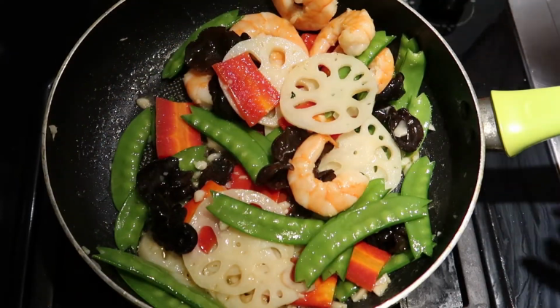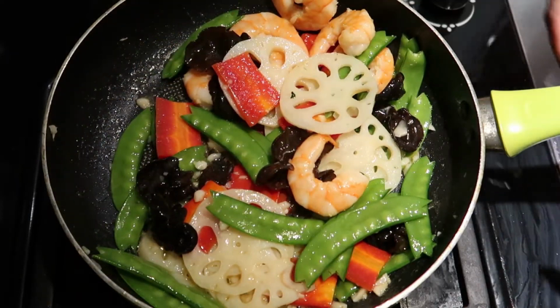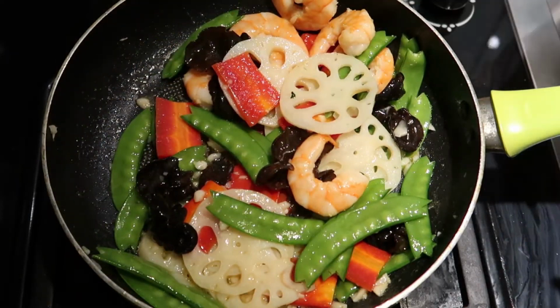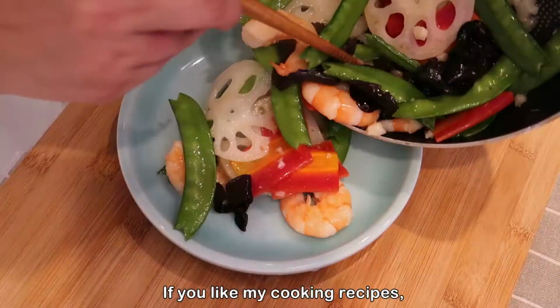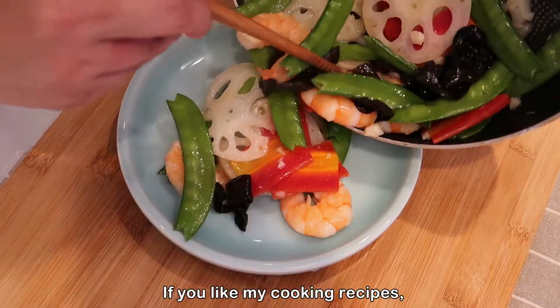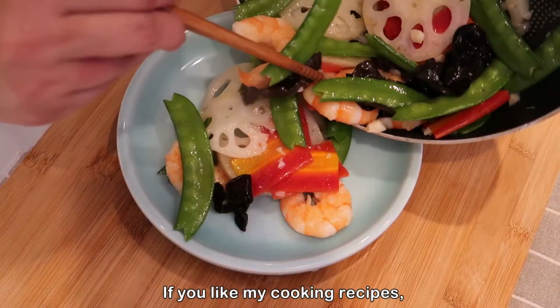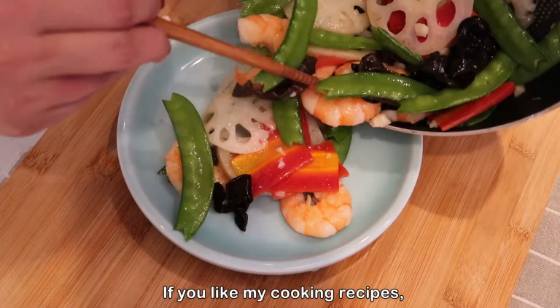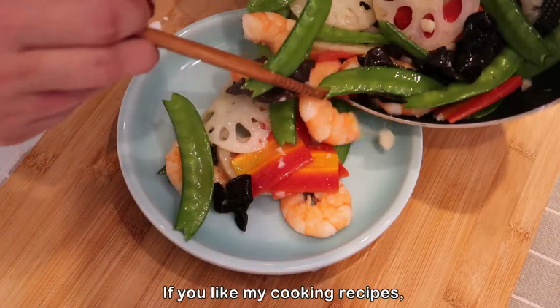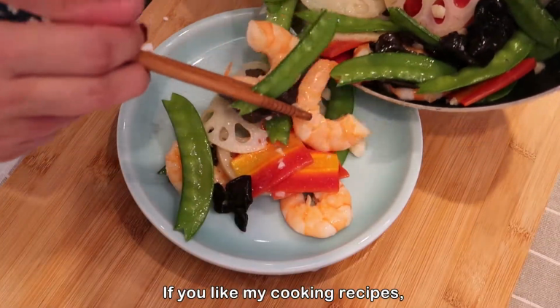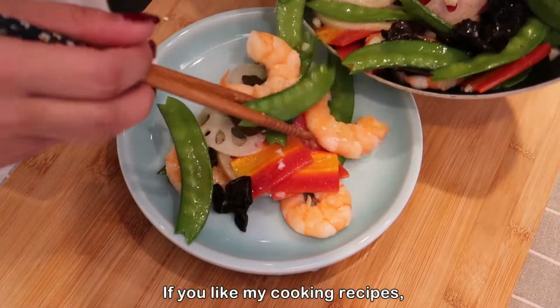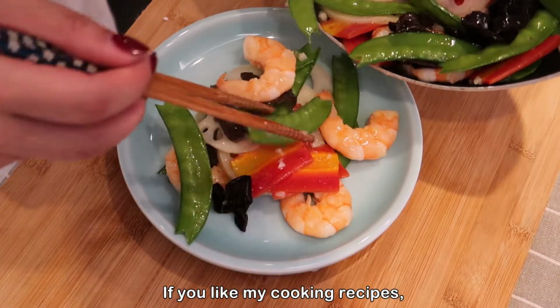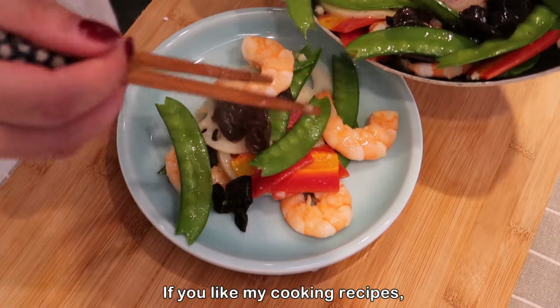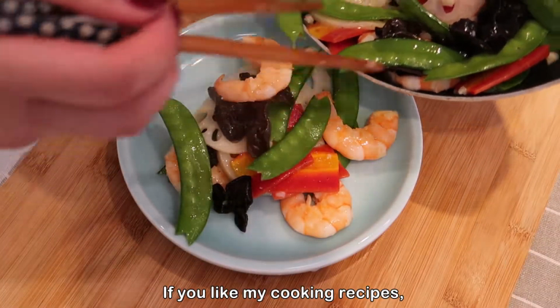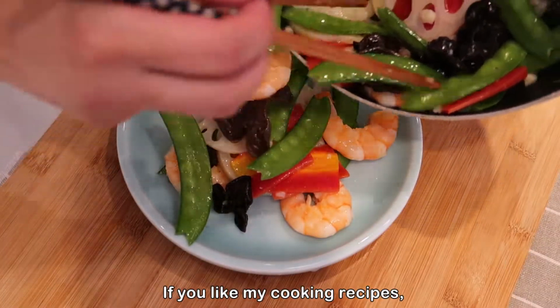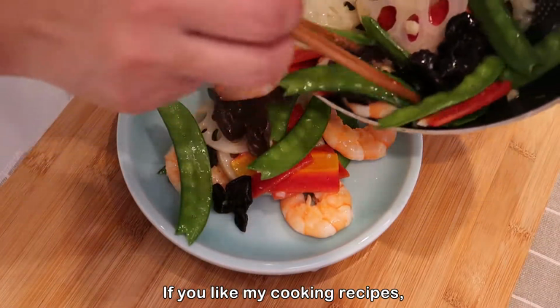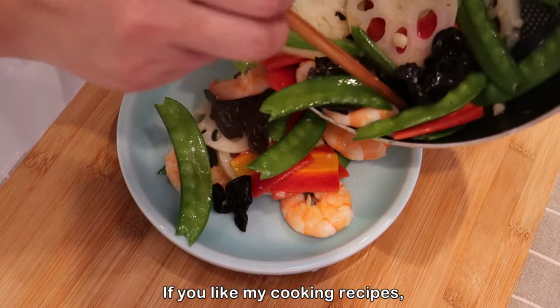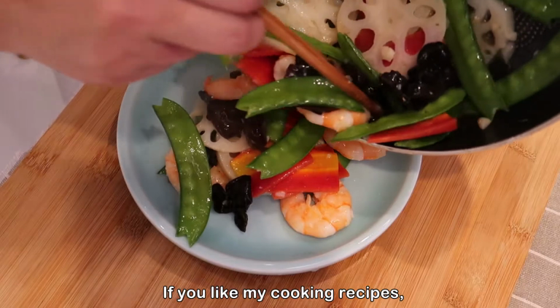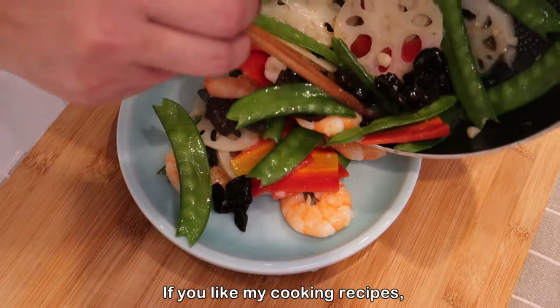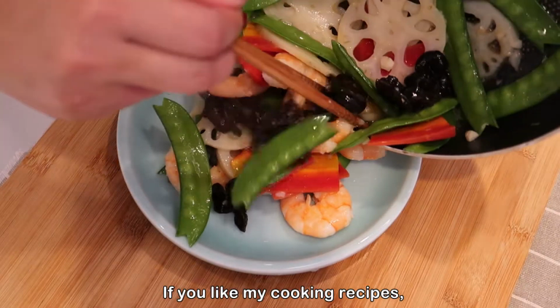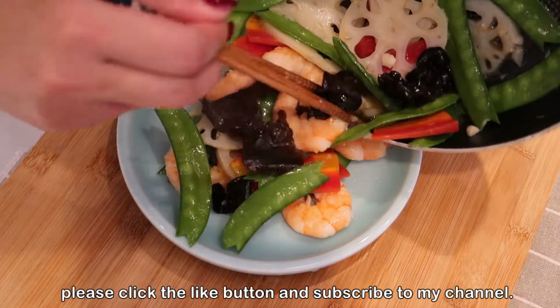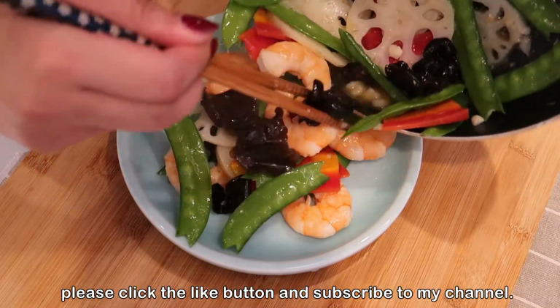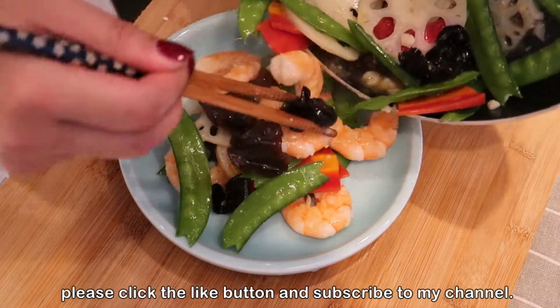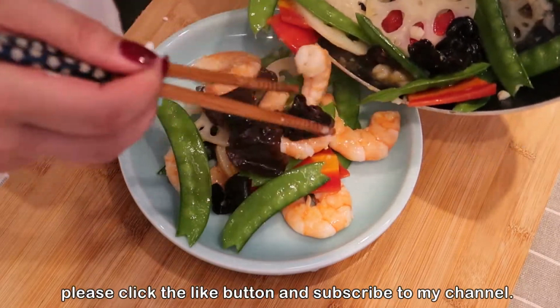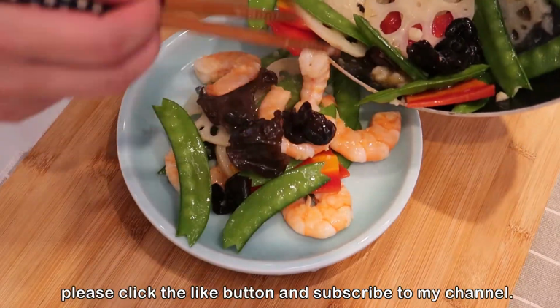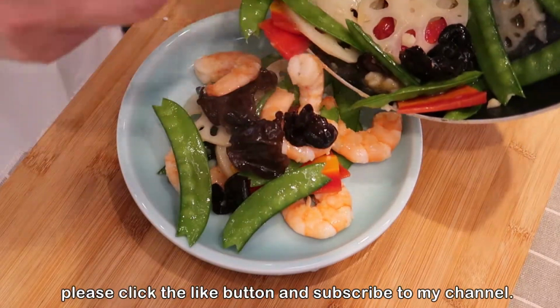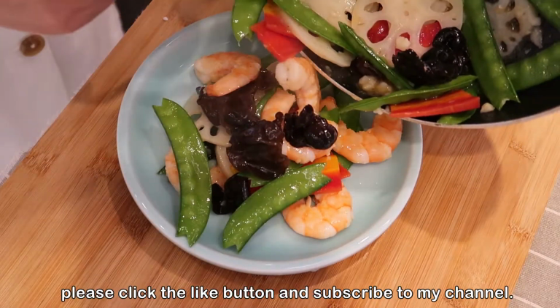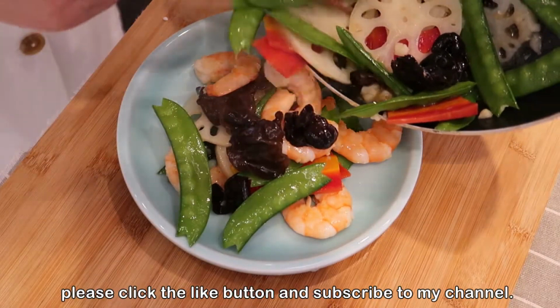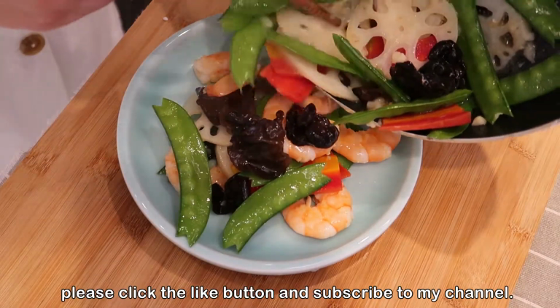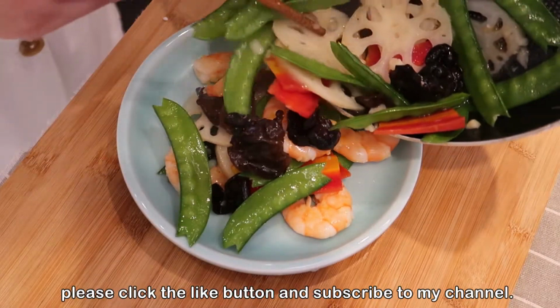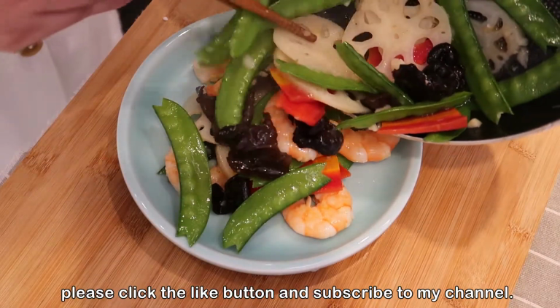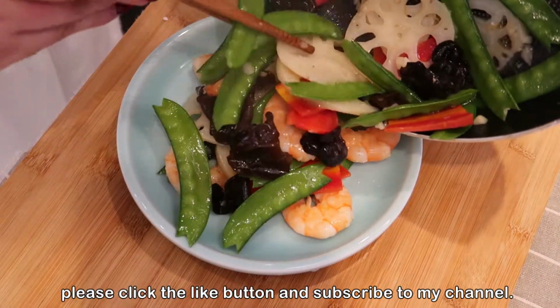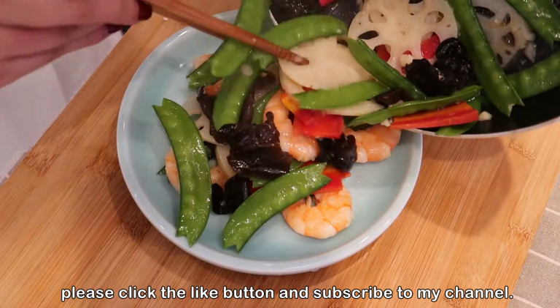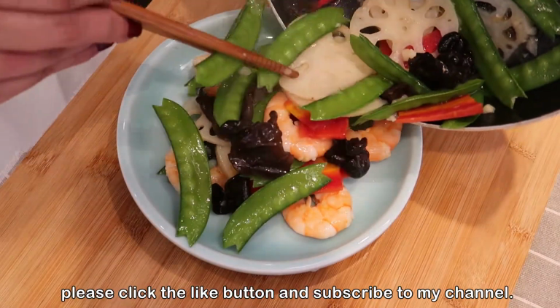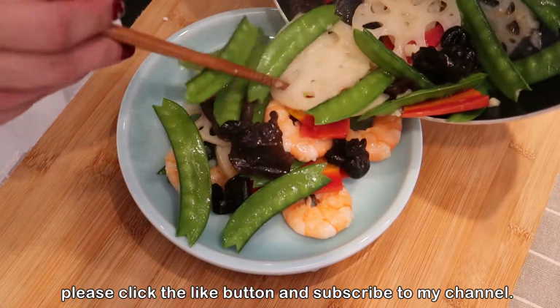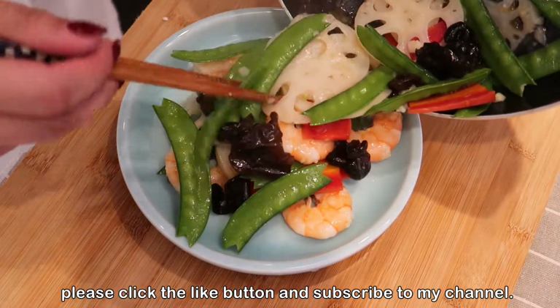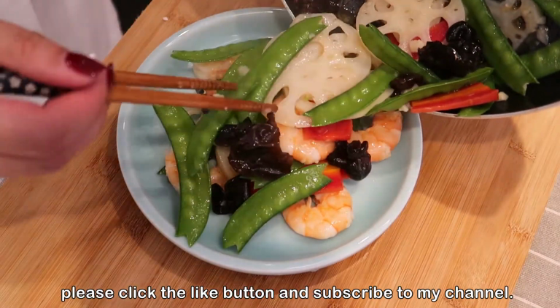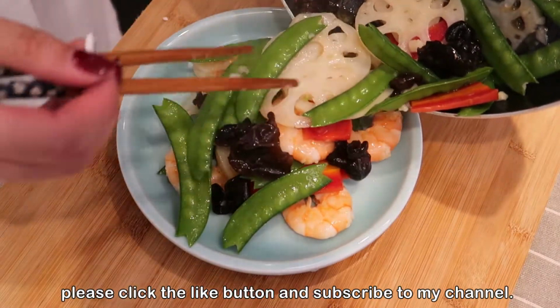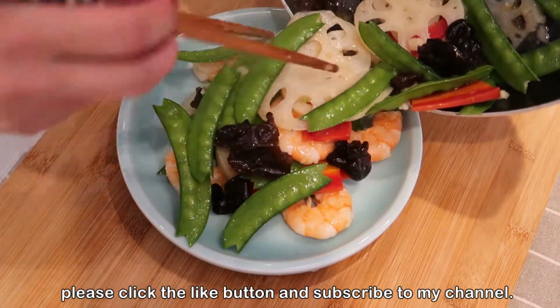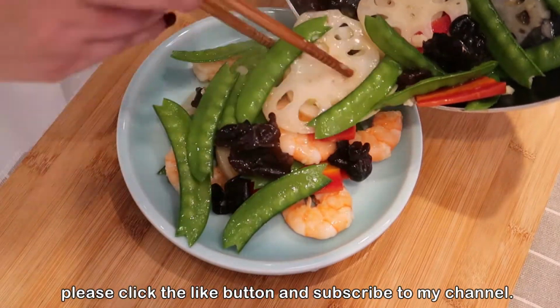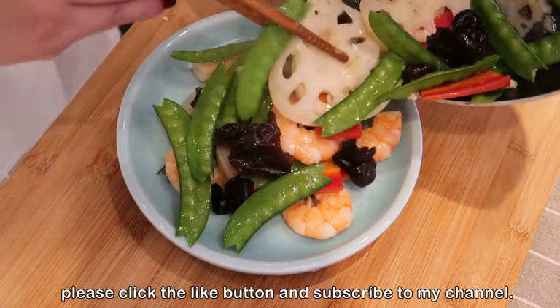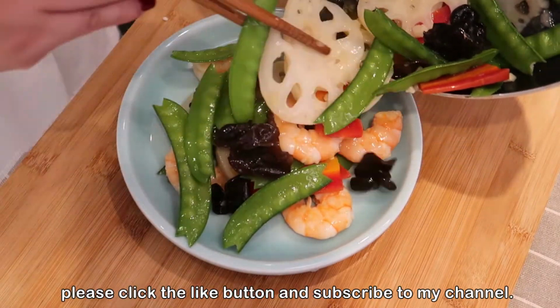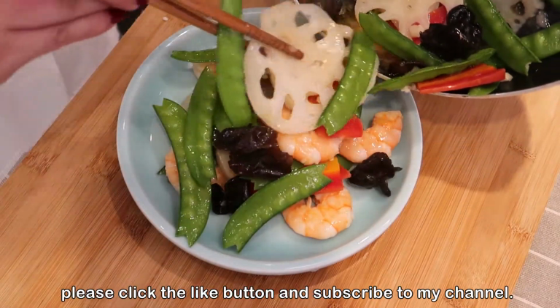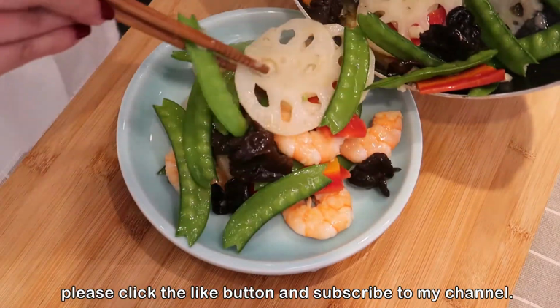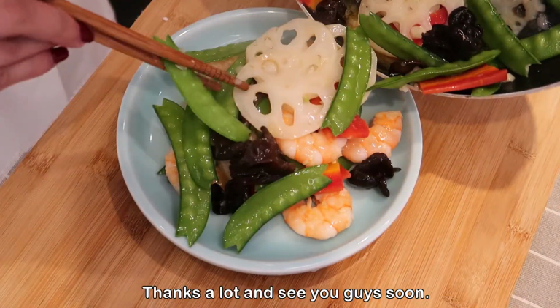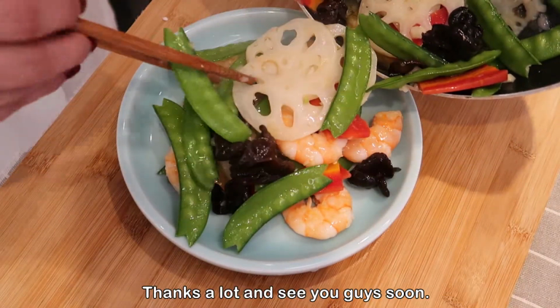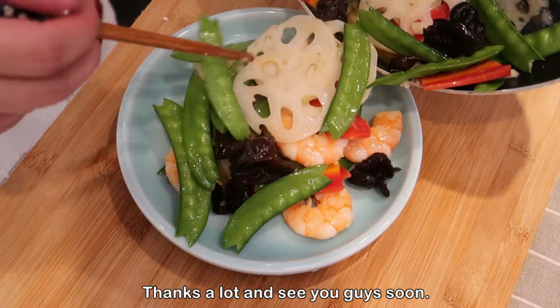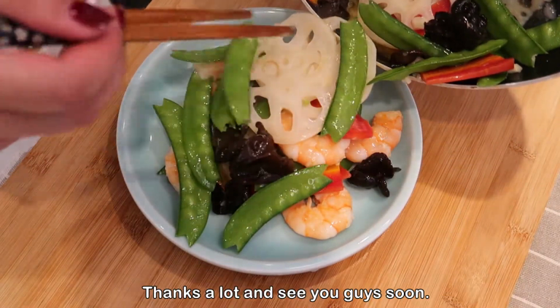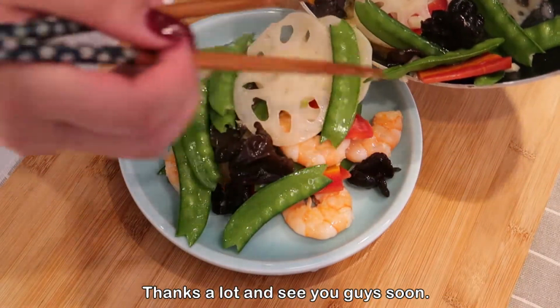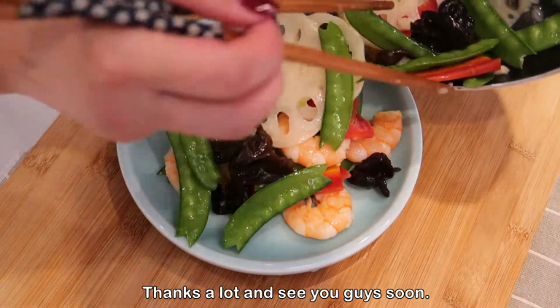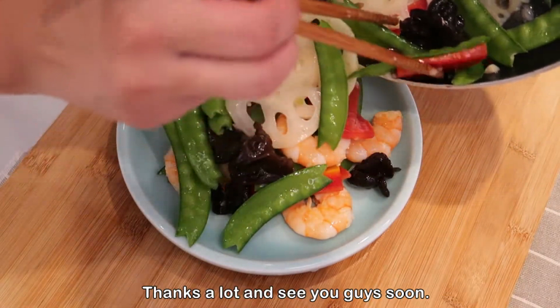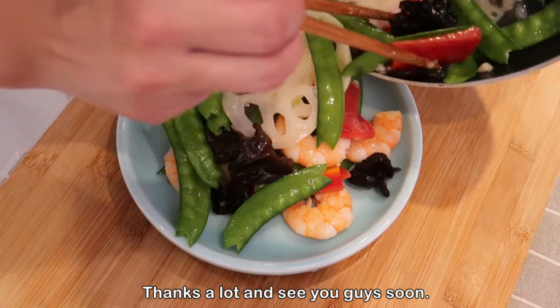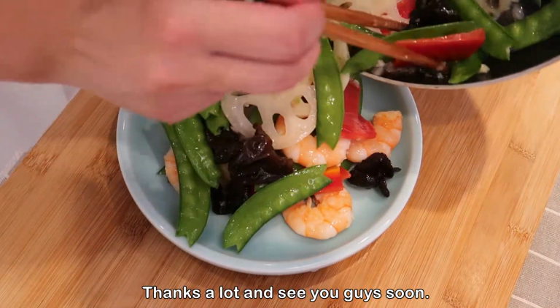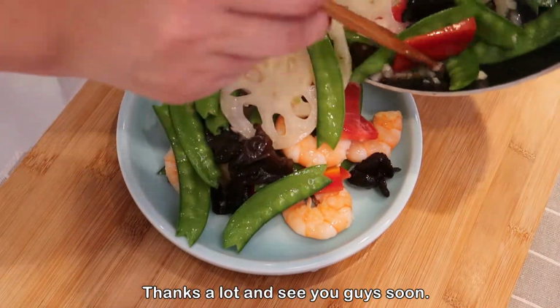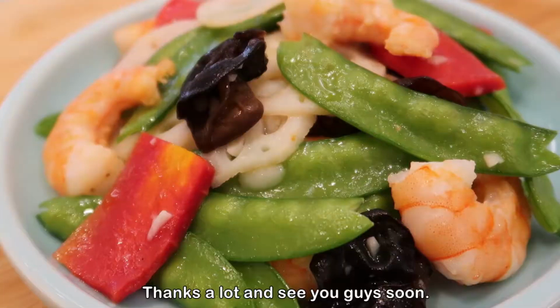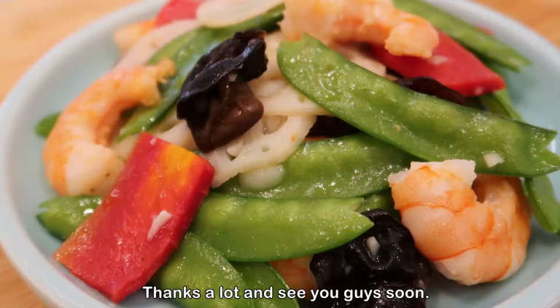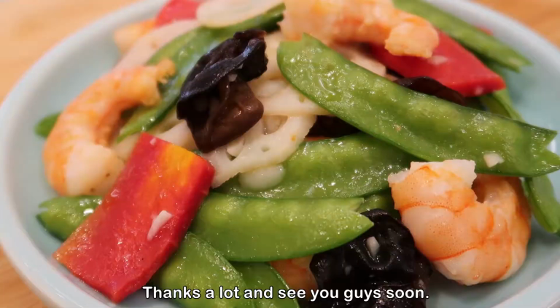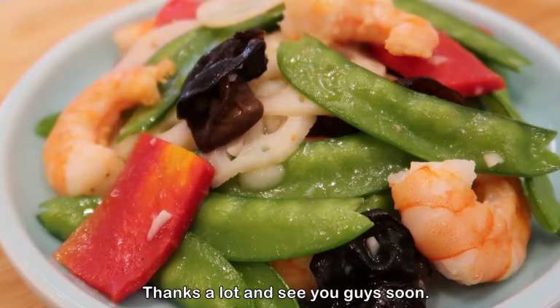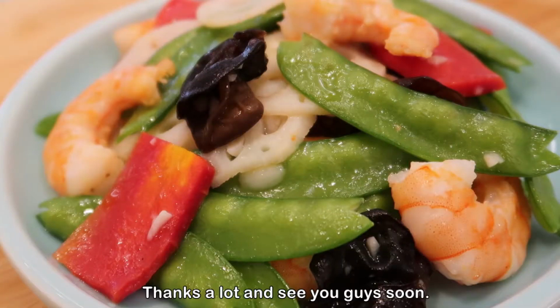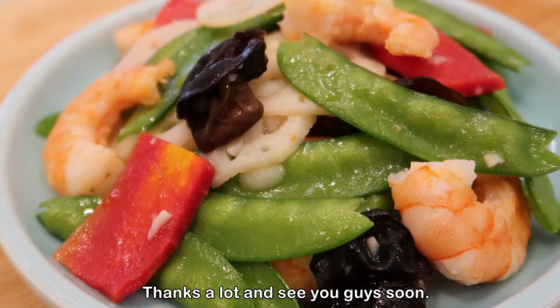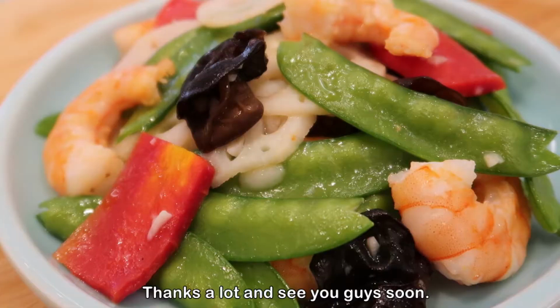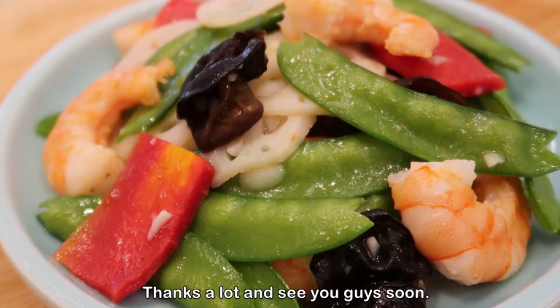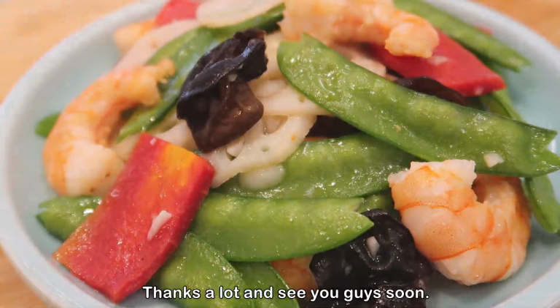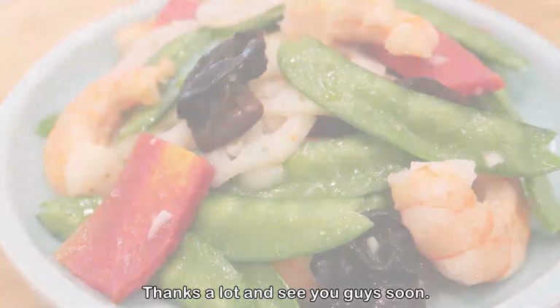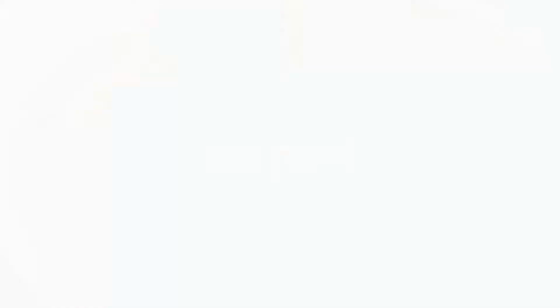If you like my cooking recipes, please click the like button and subscribe to my channel. Thanks a lot and I'll see you guys soon!